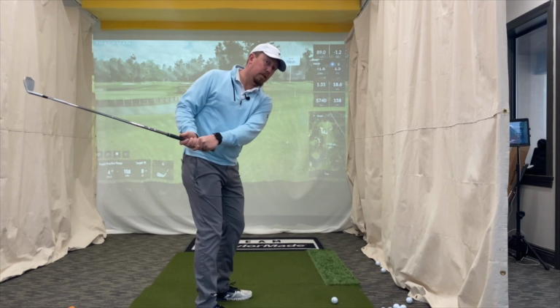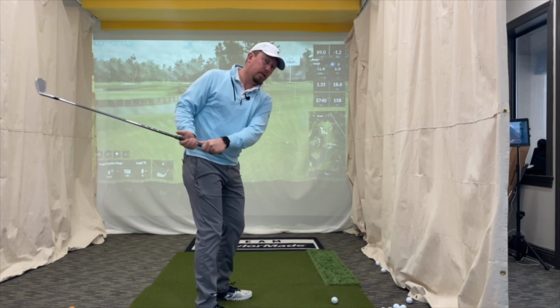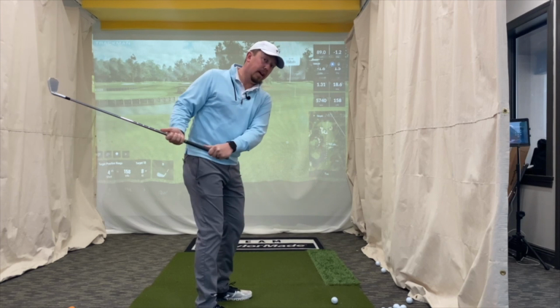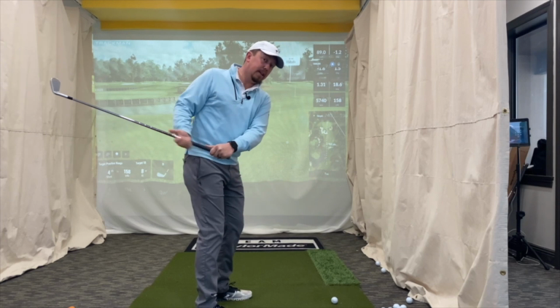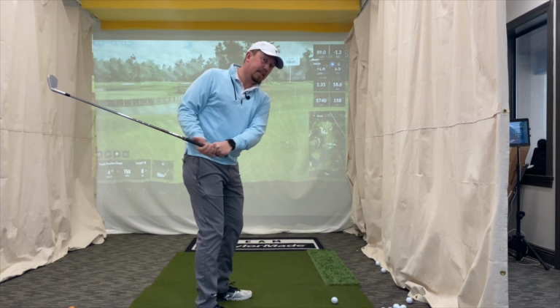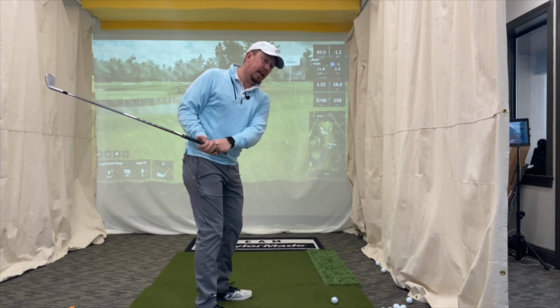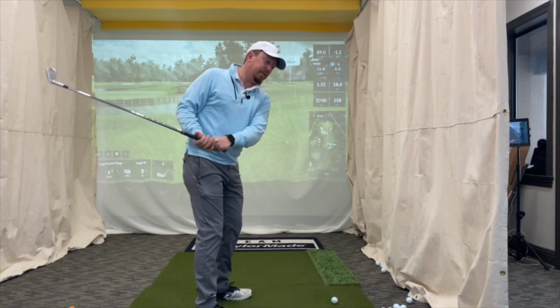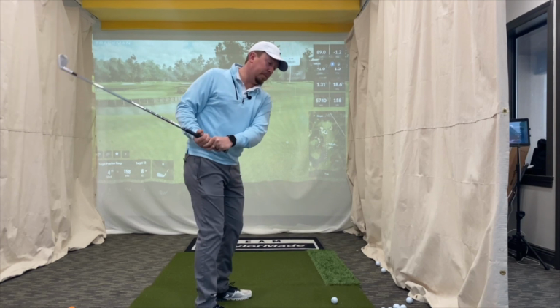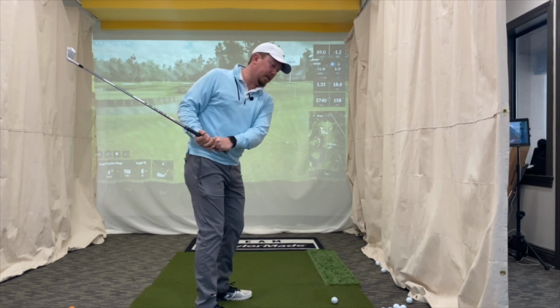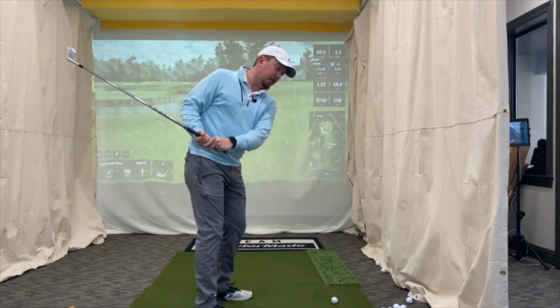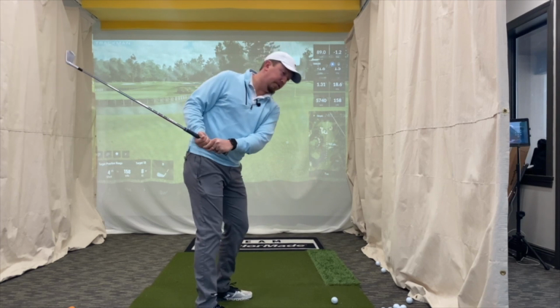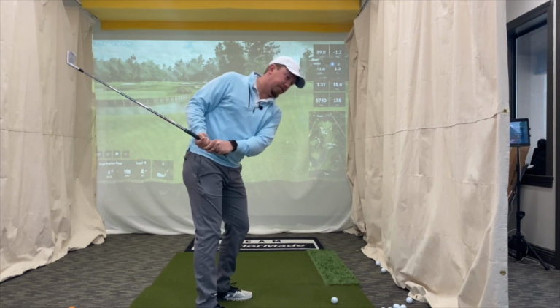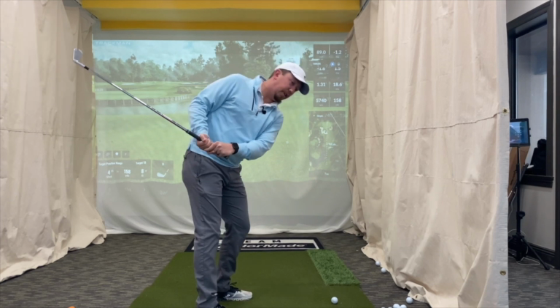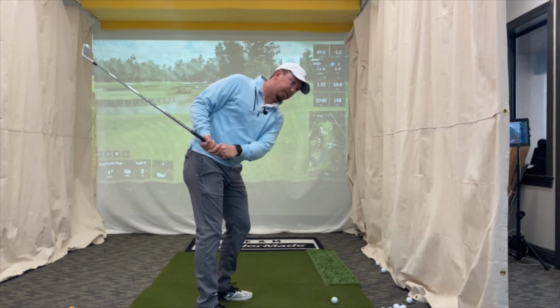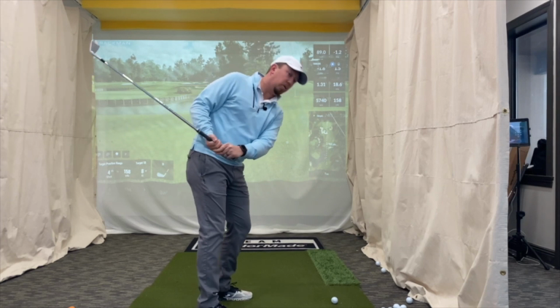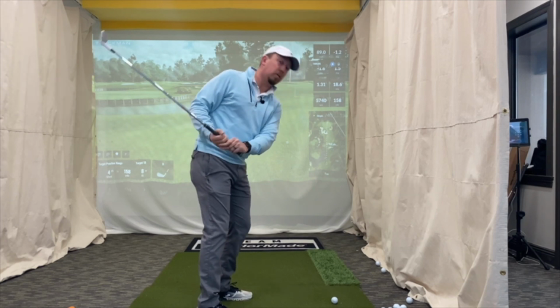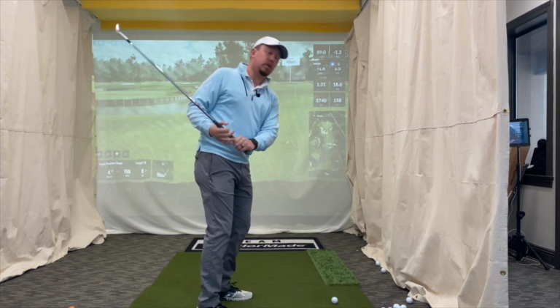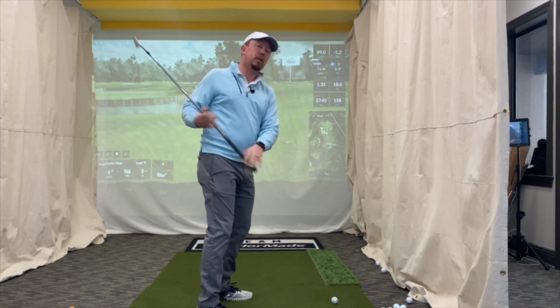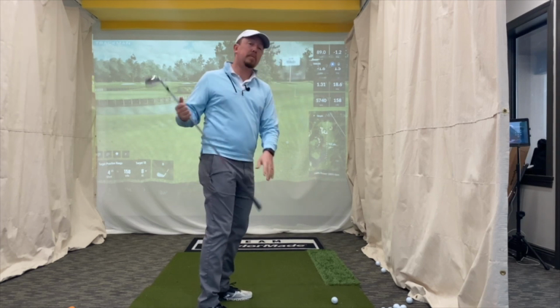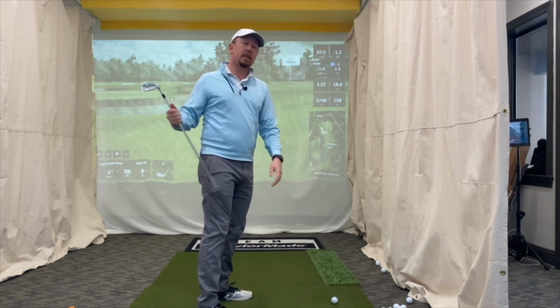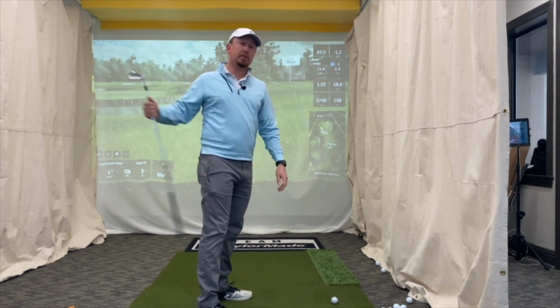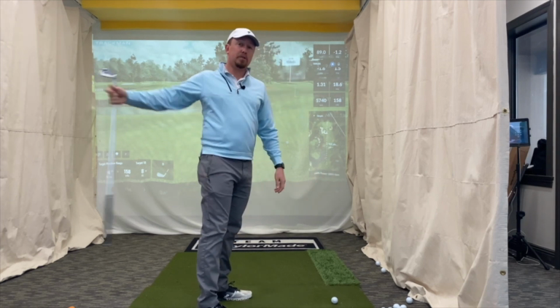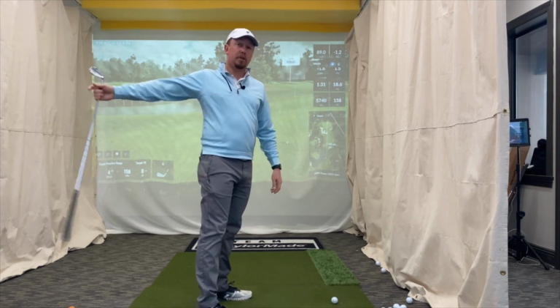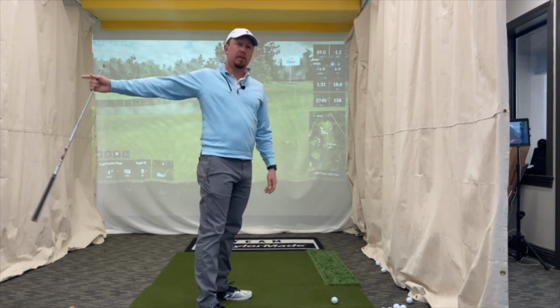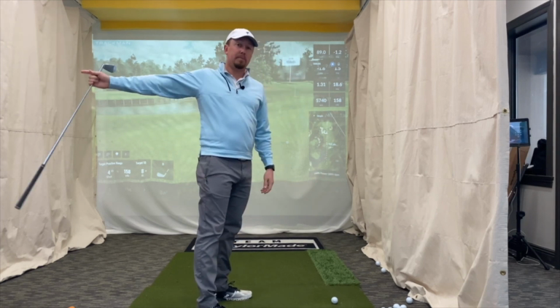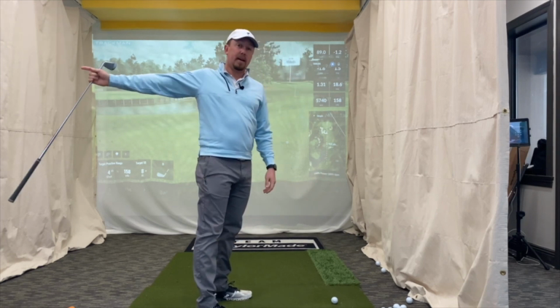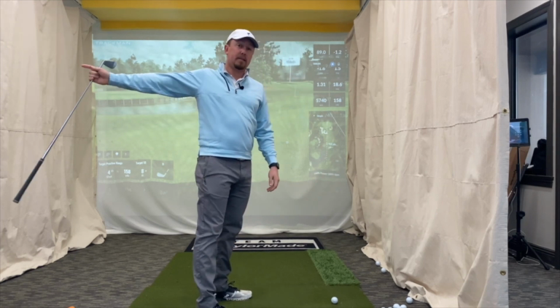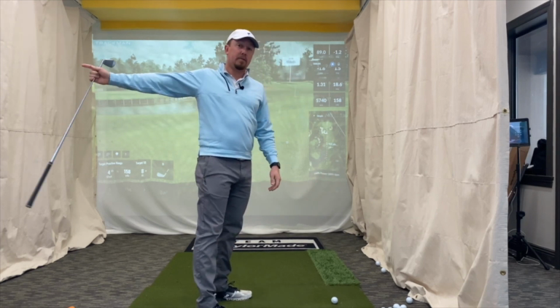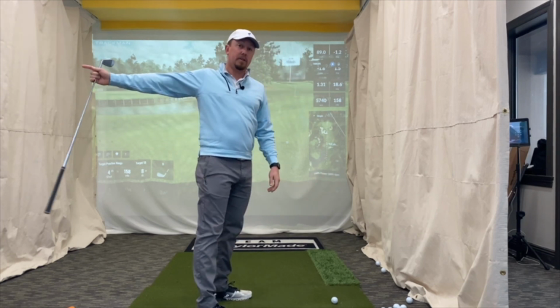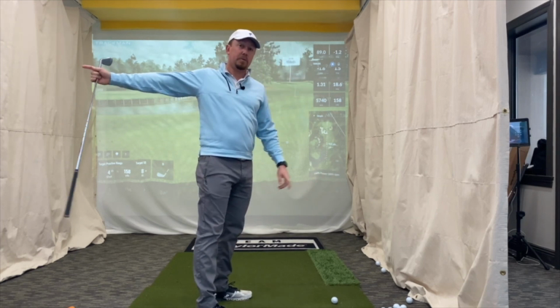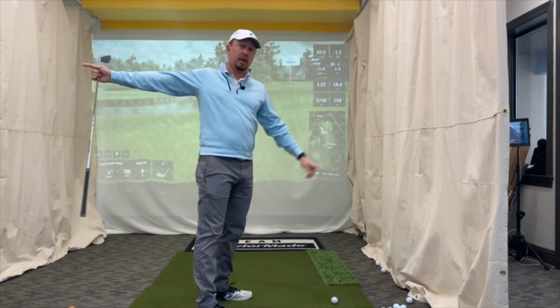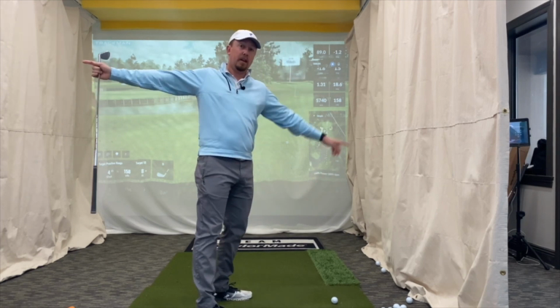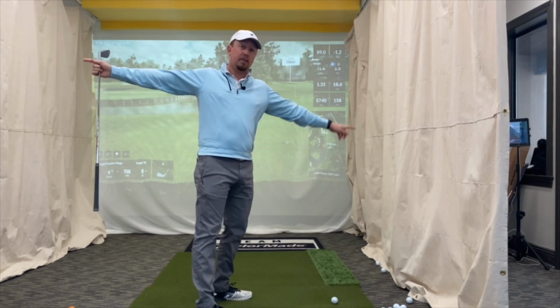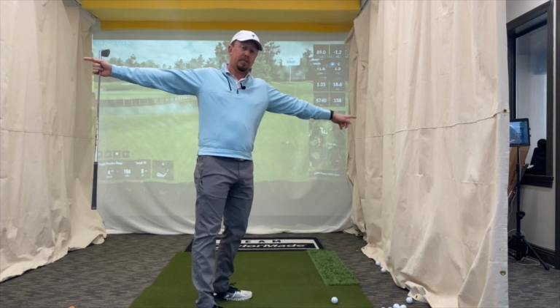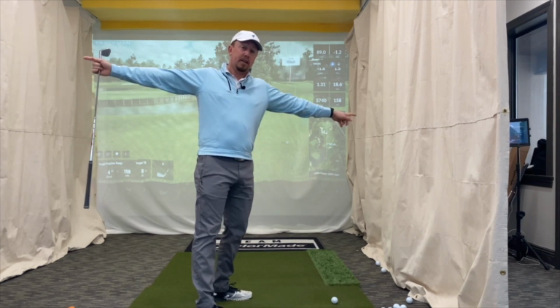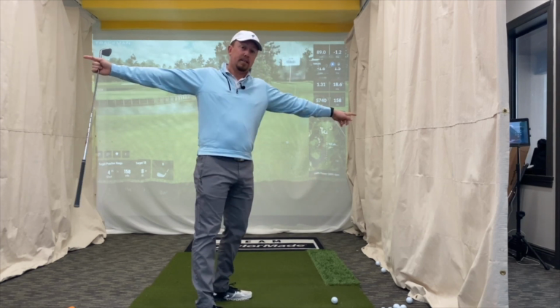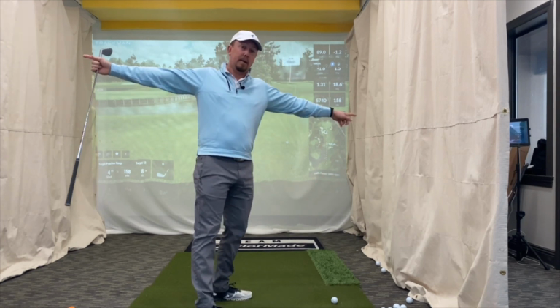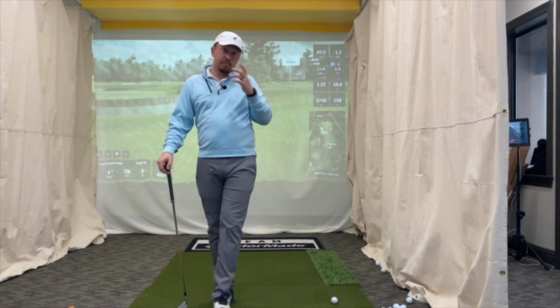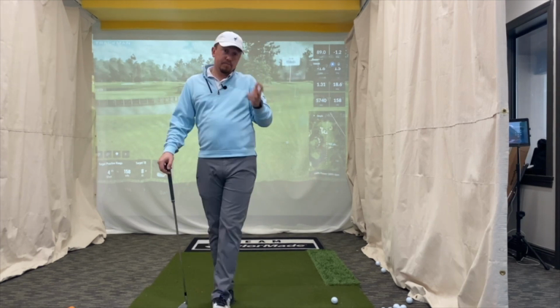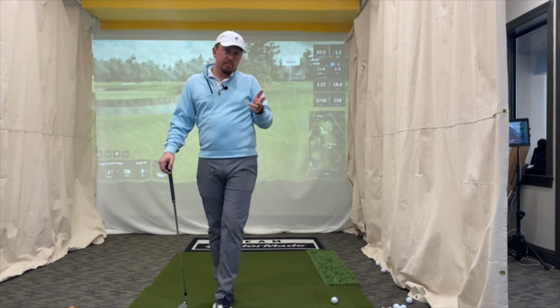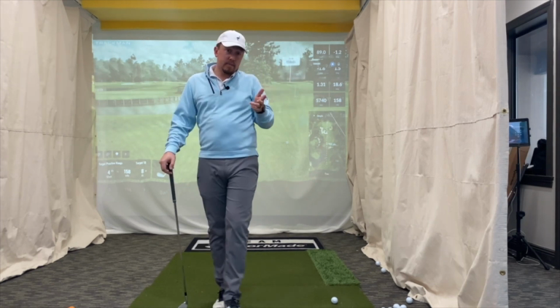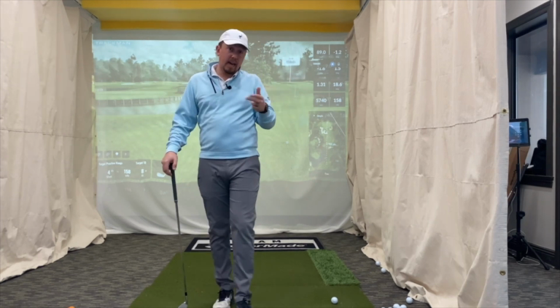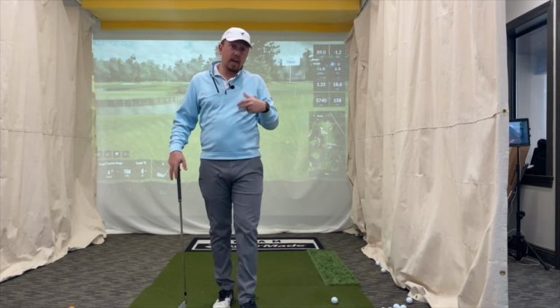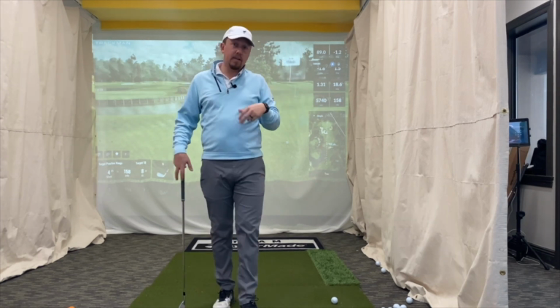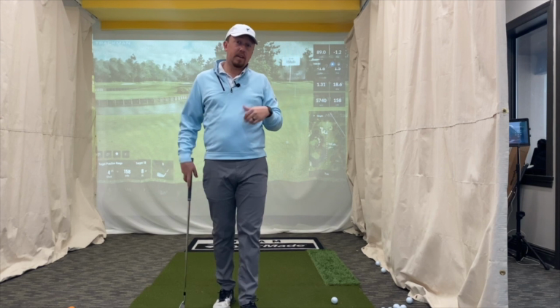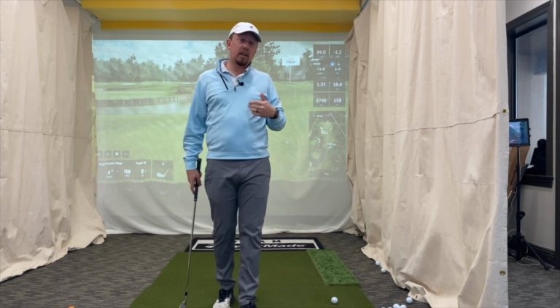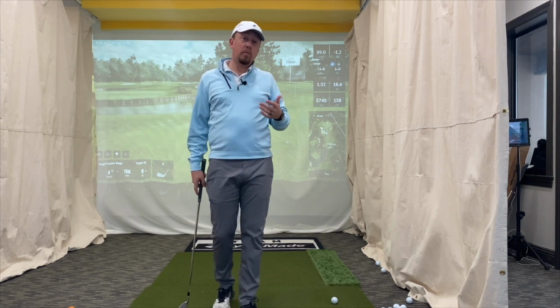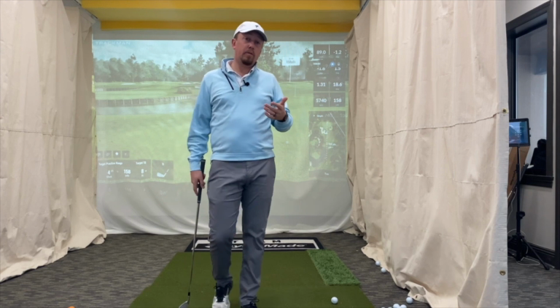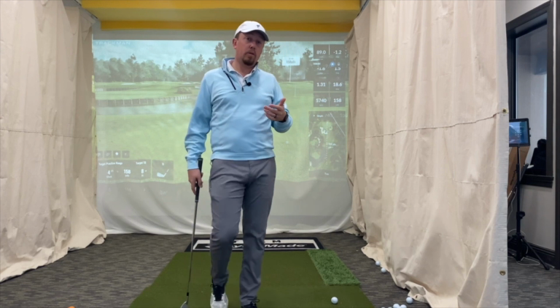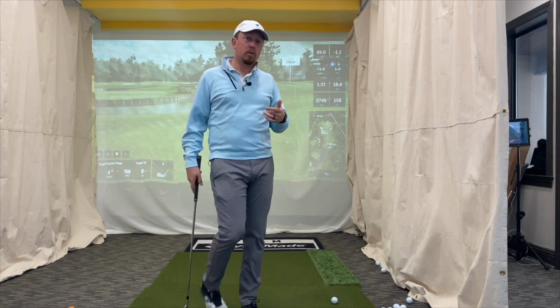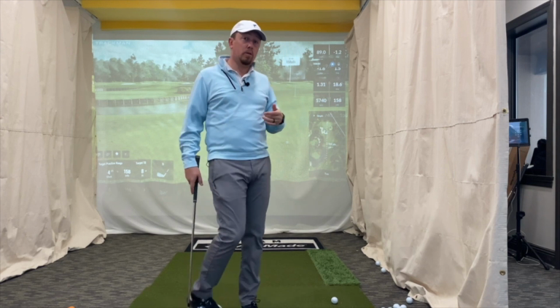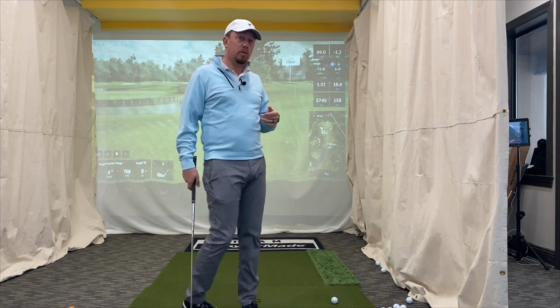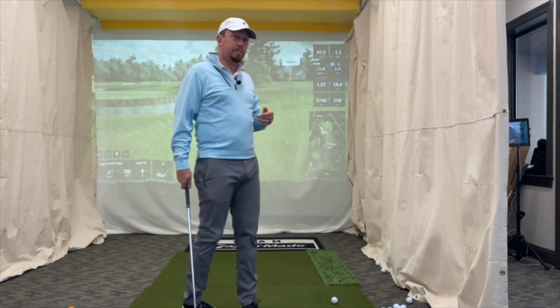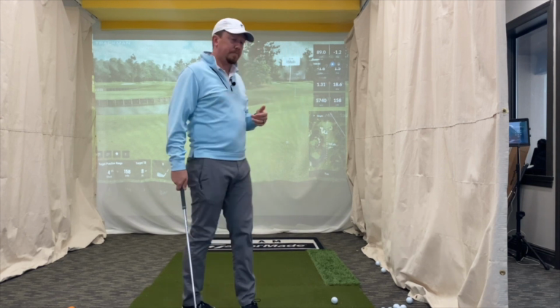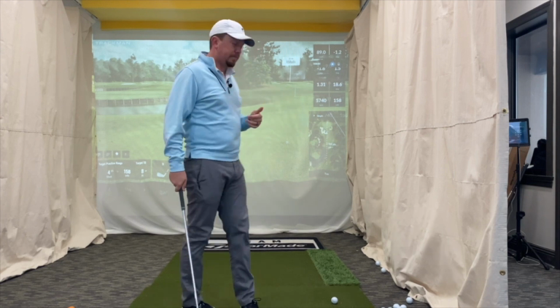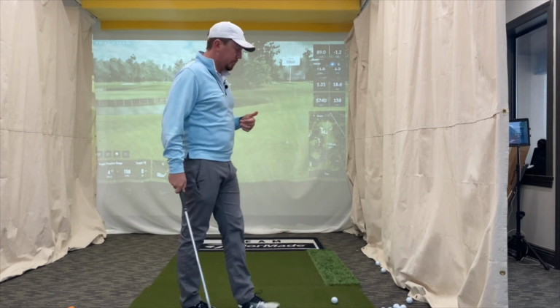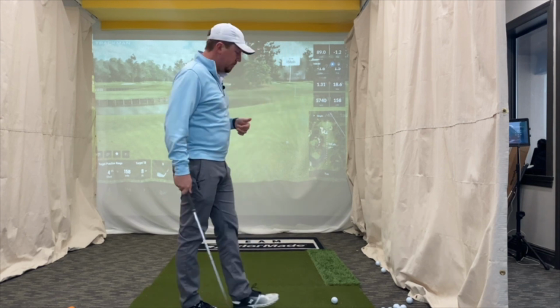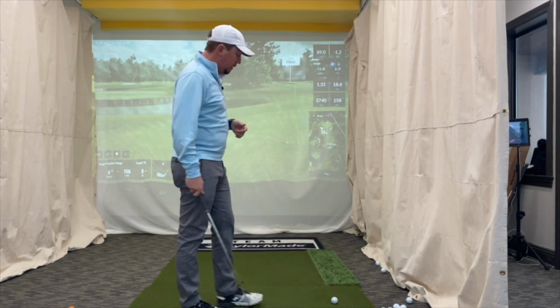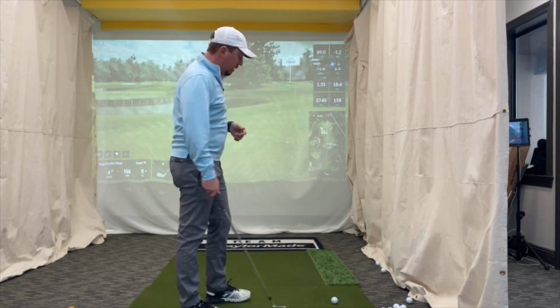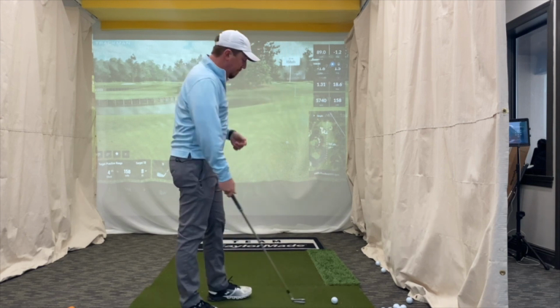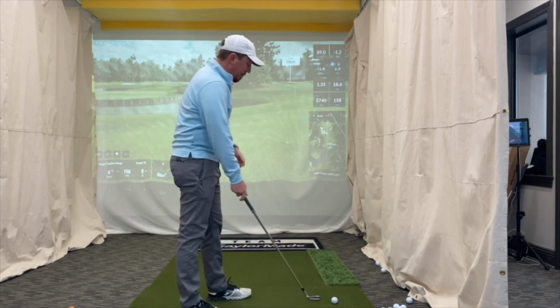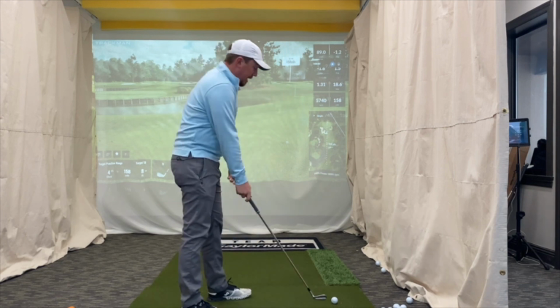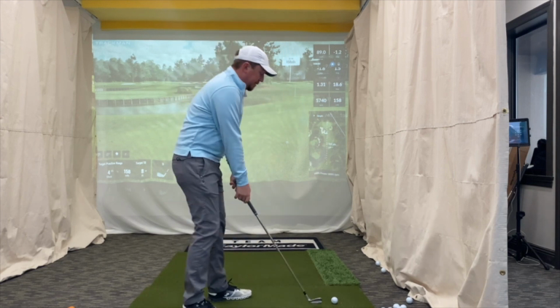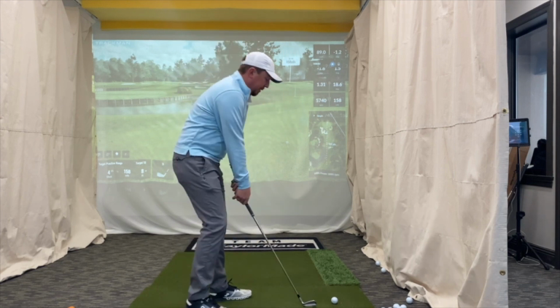Your head's inevitably going to fall forward because there's too much mass going this way and you're trying to stay in balance. I have to get it more vertical in my backswing.